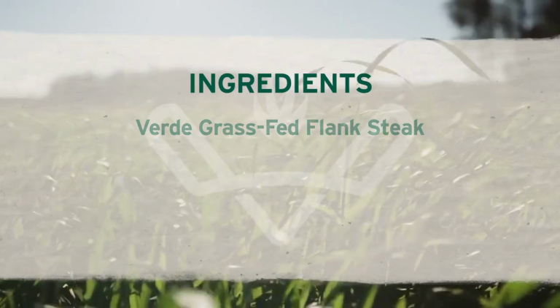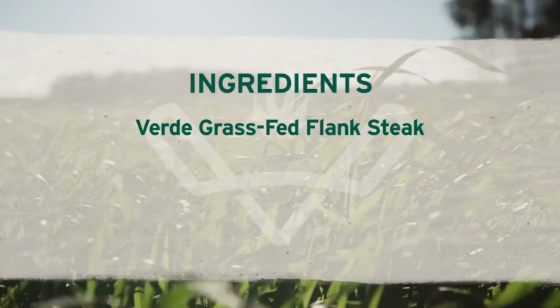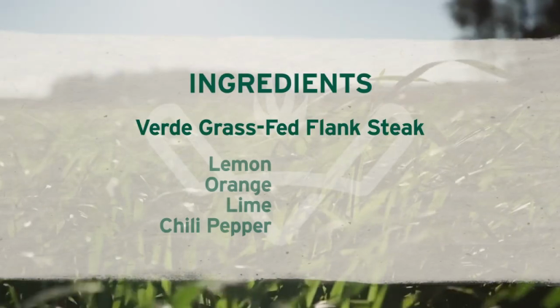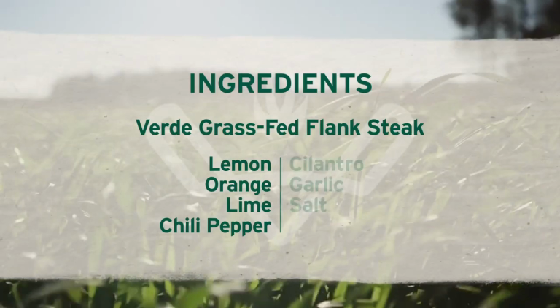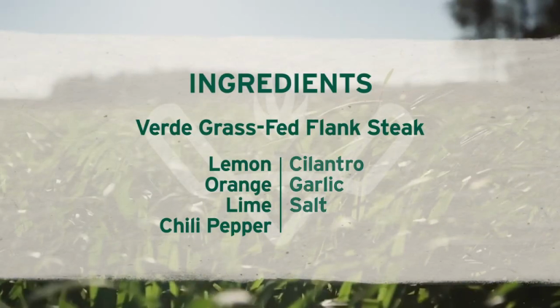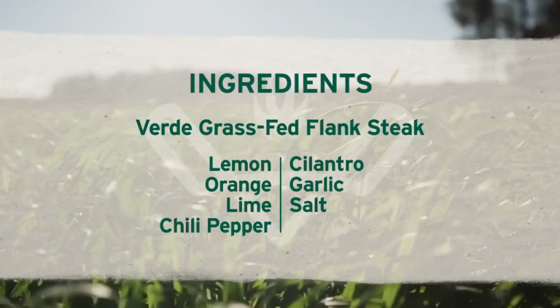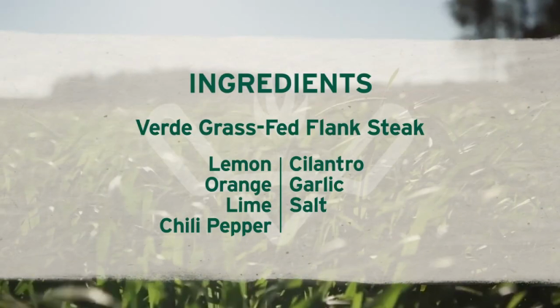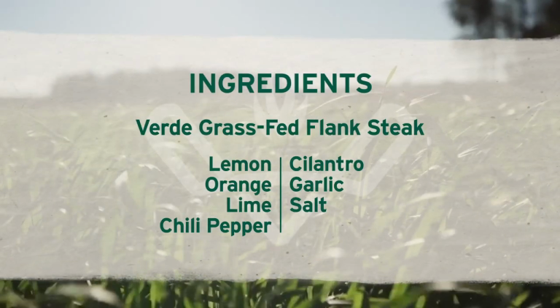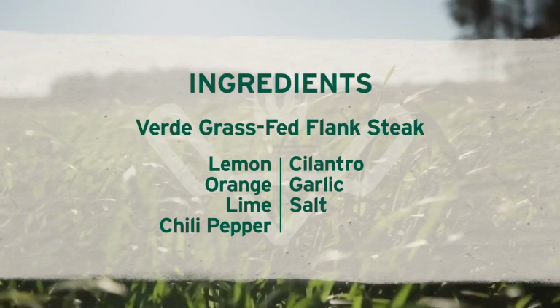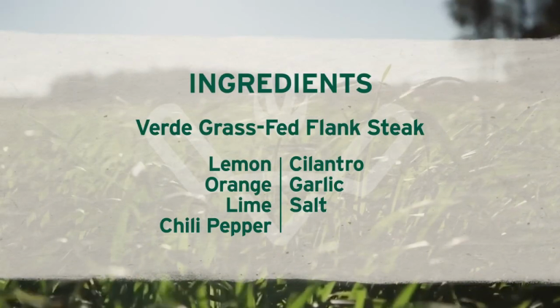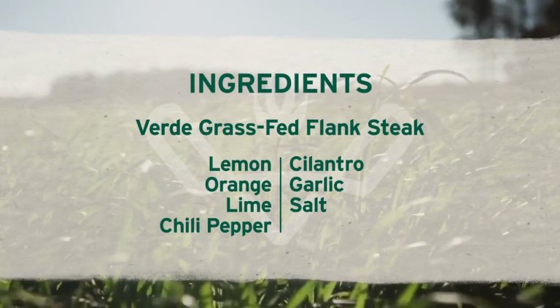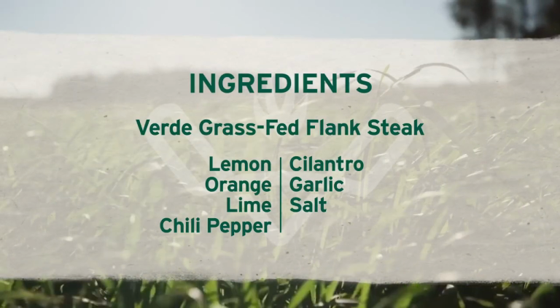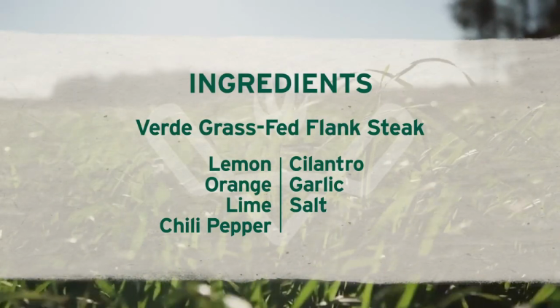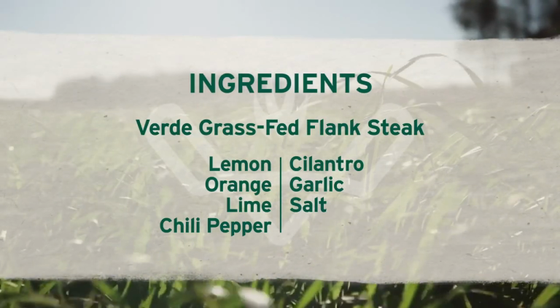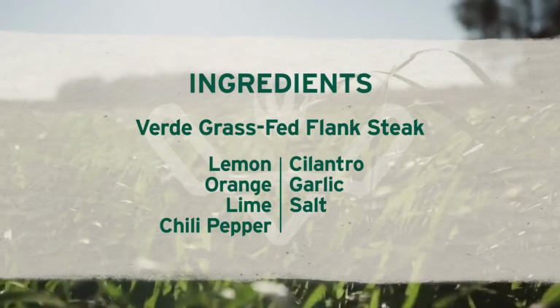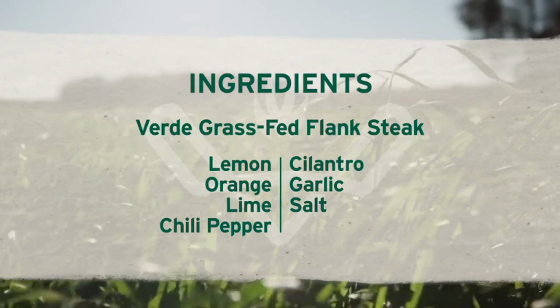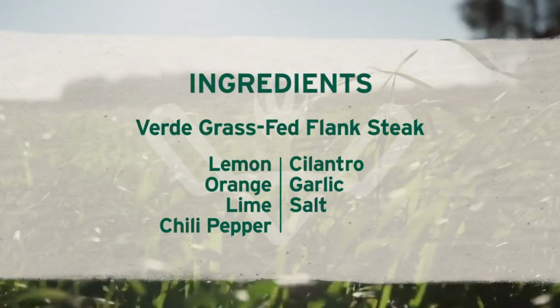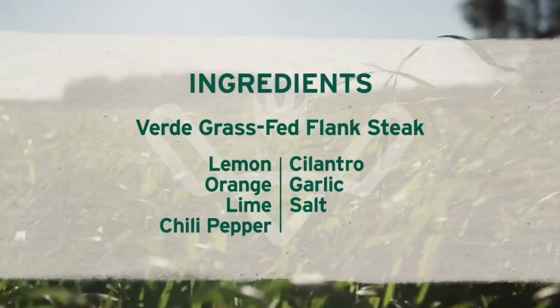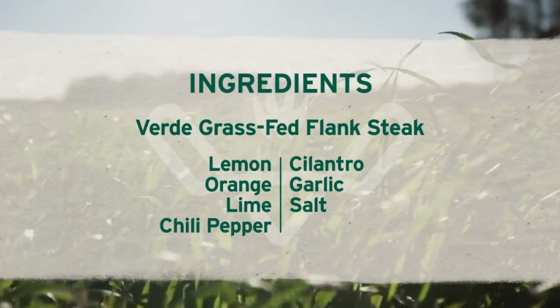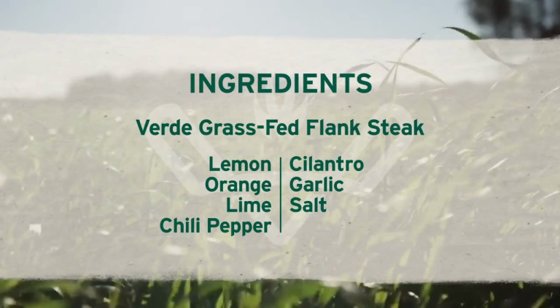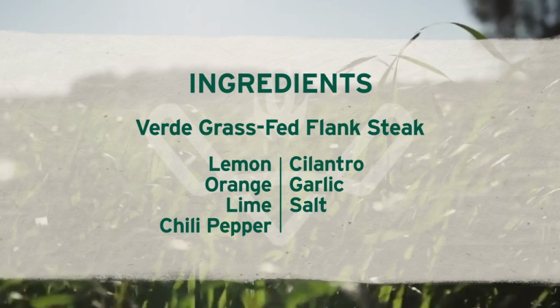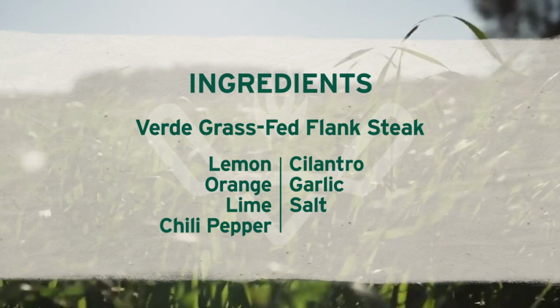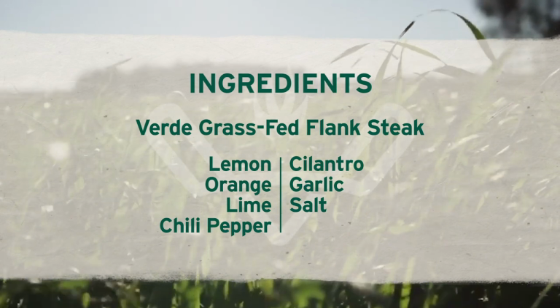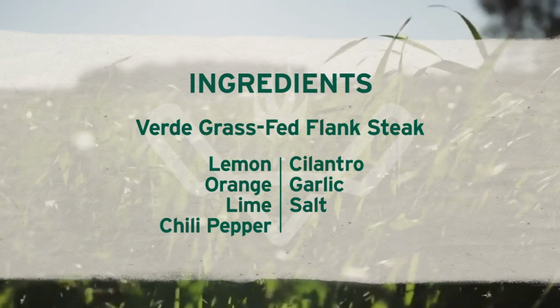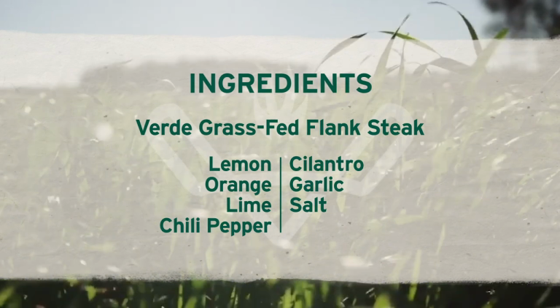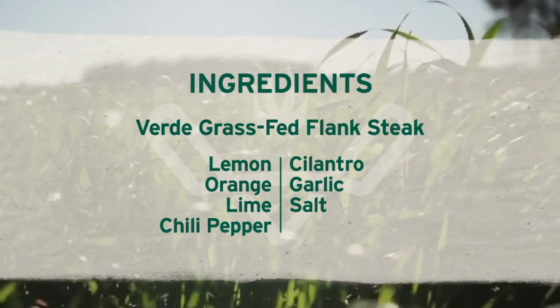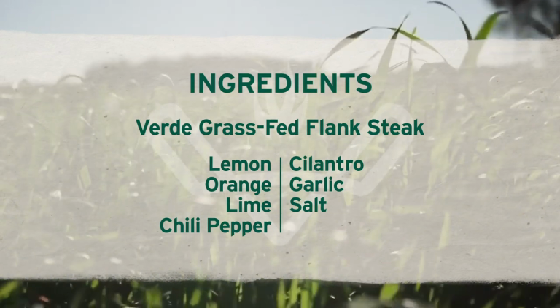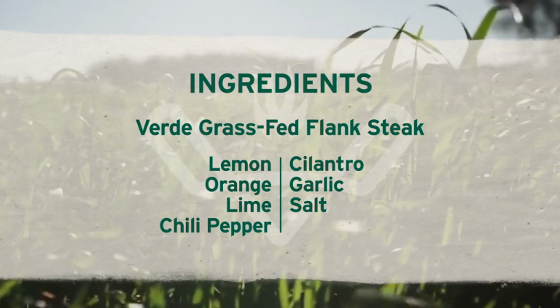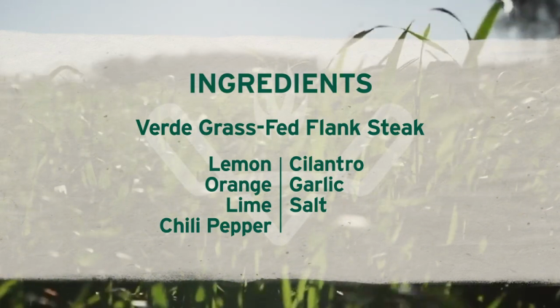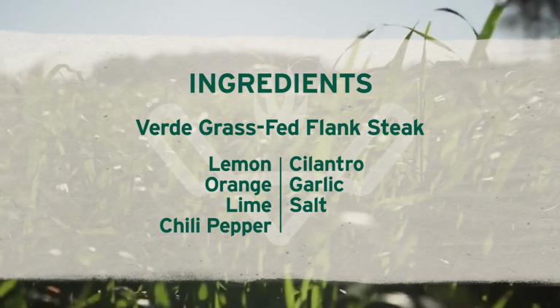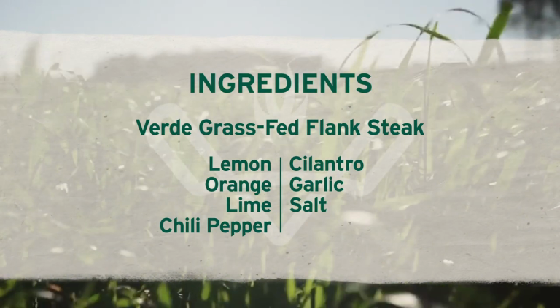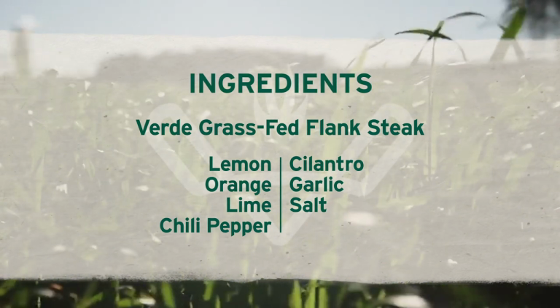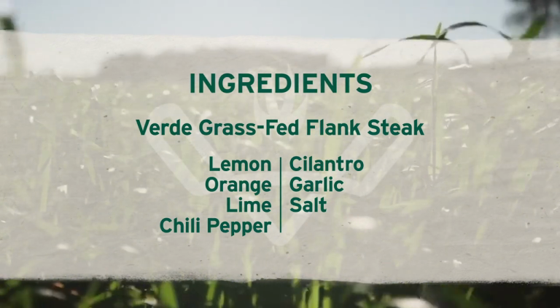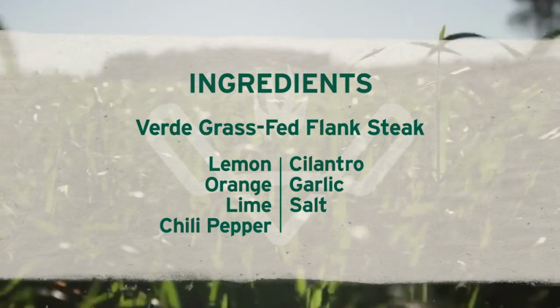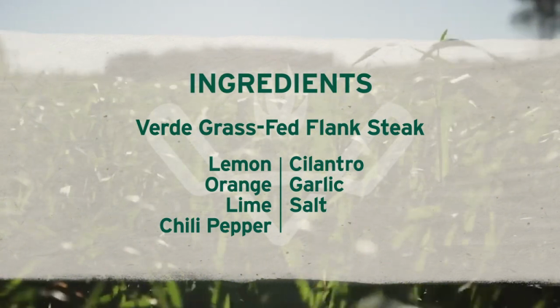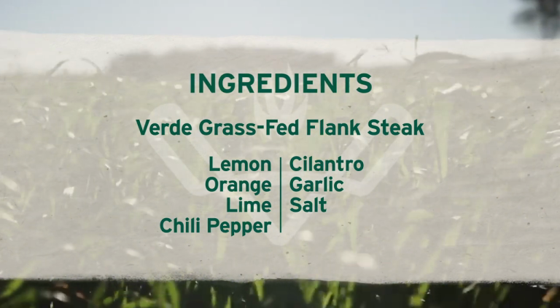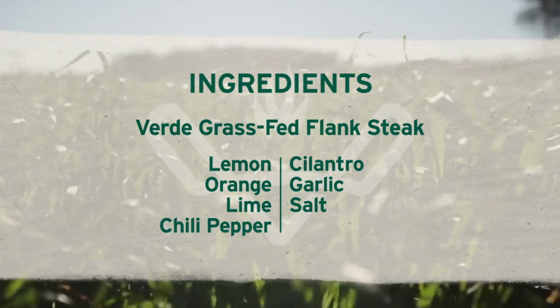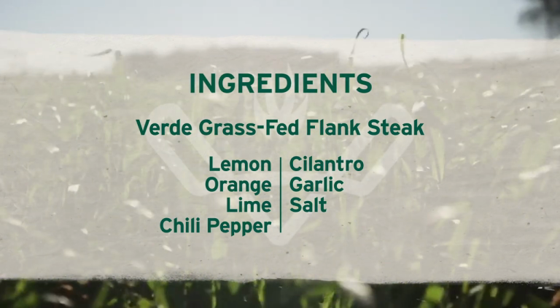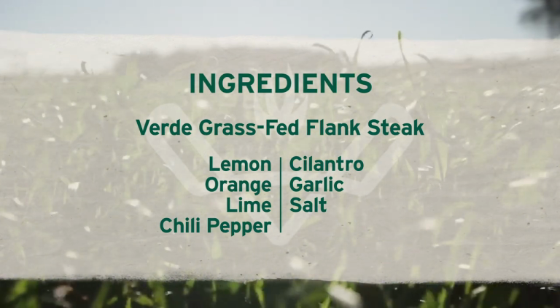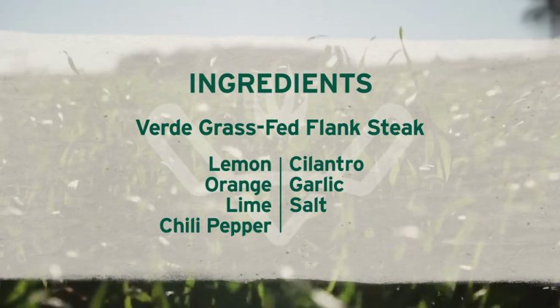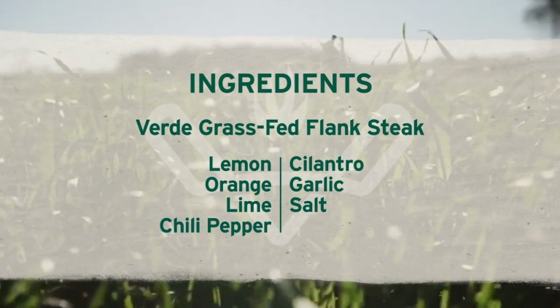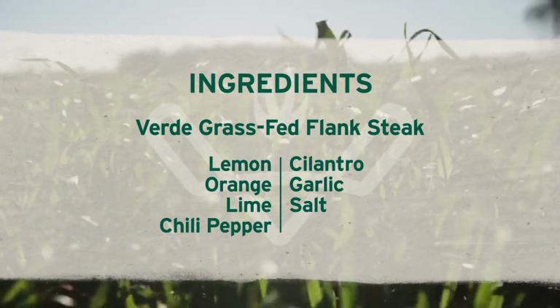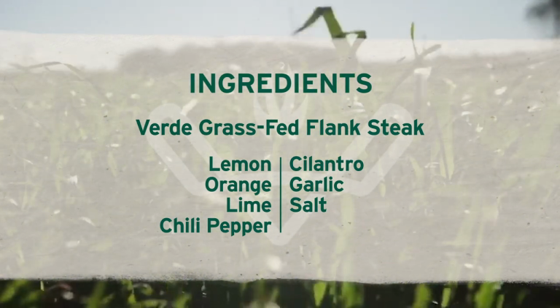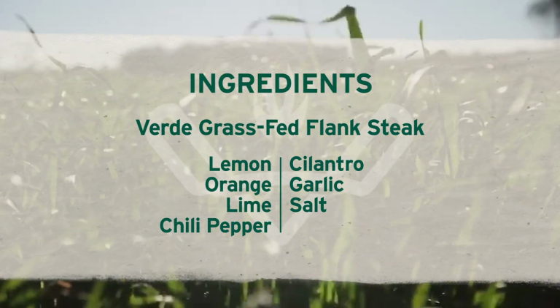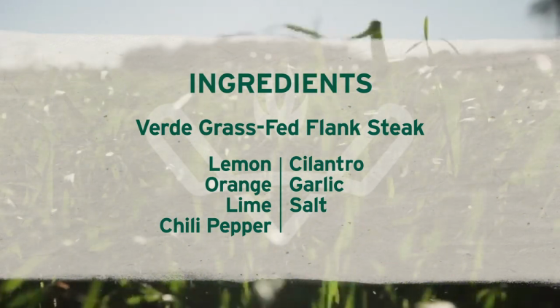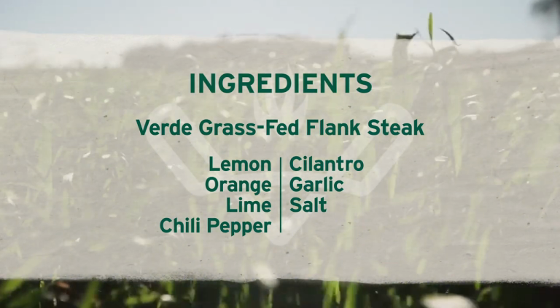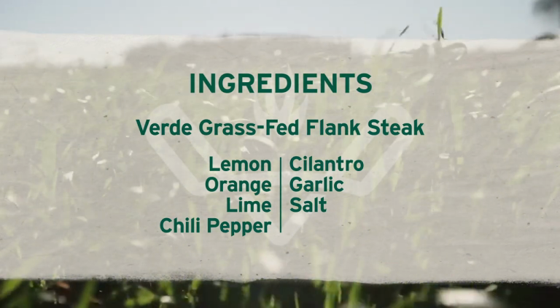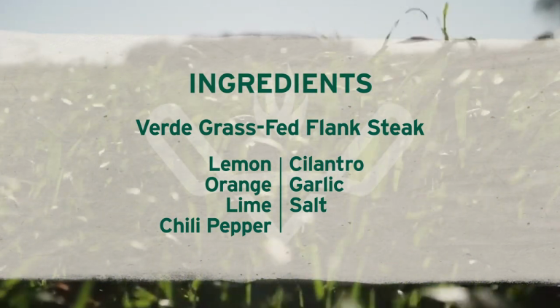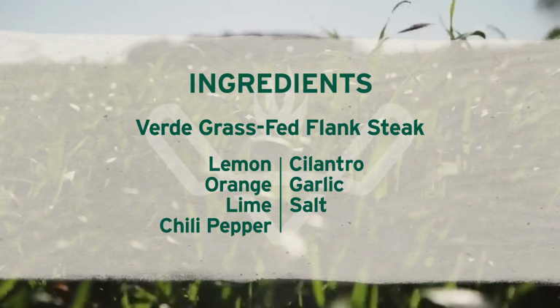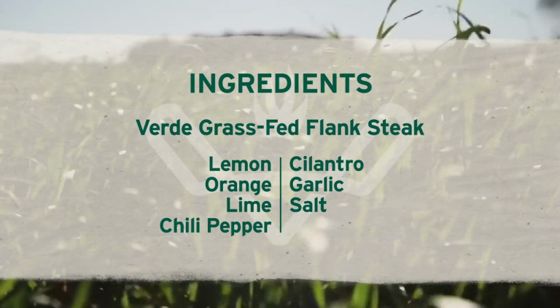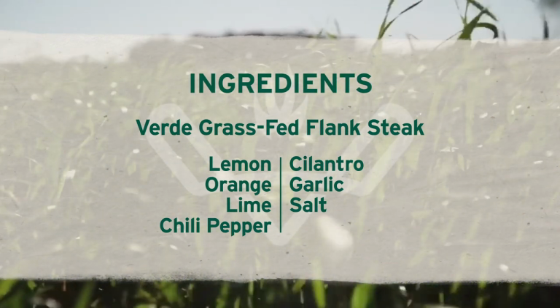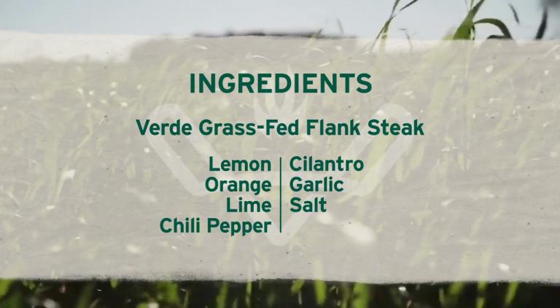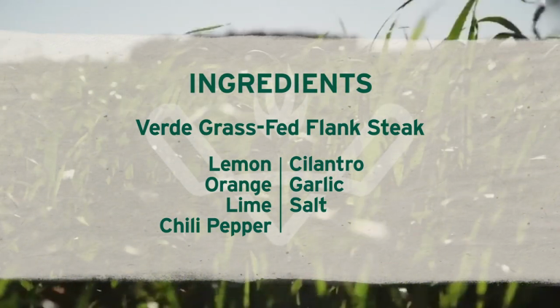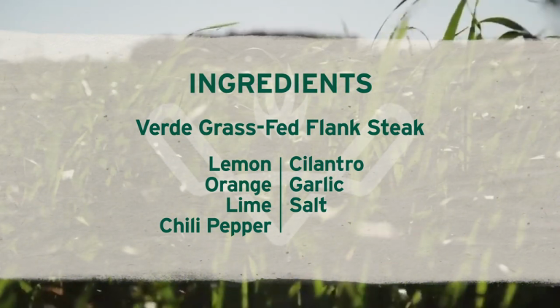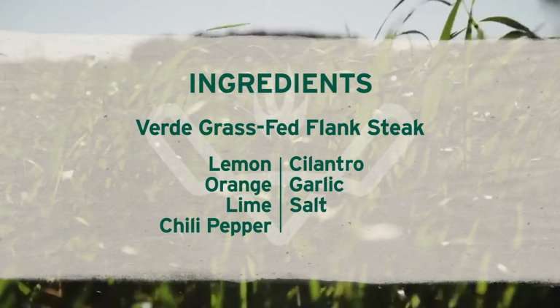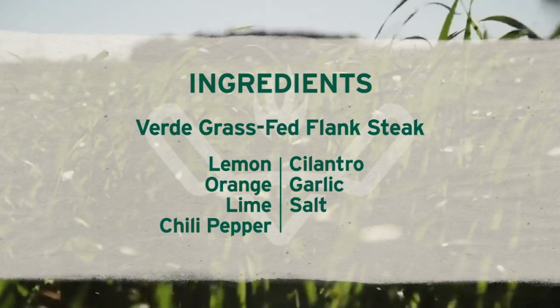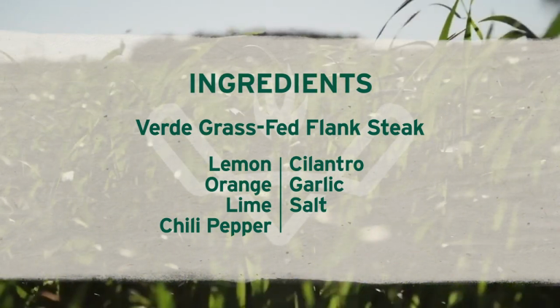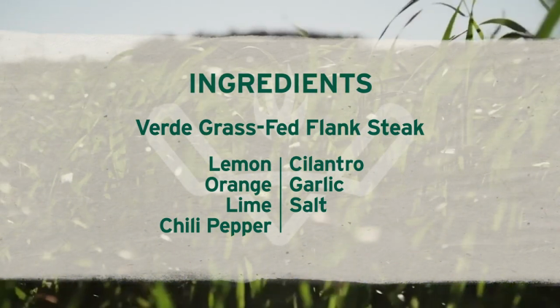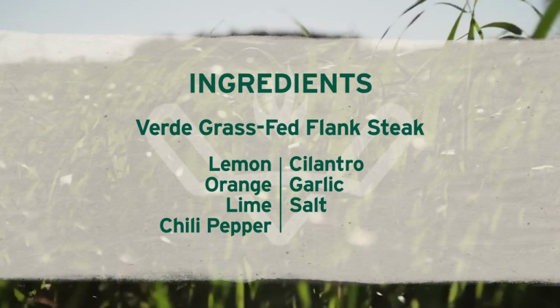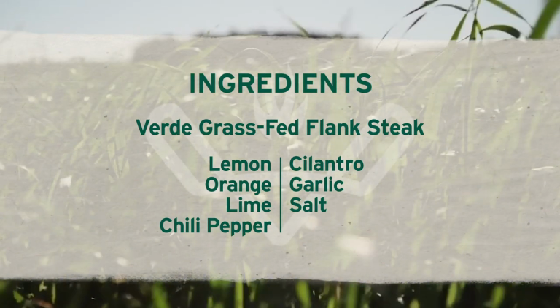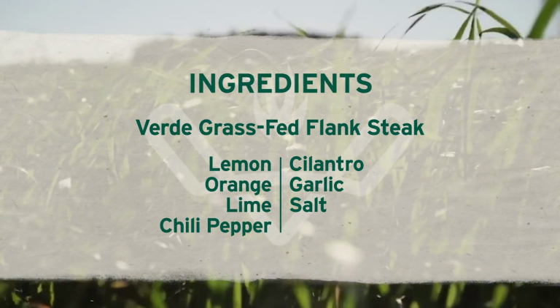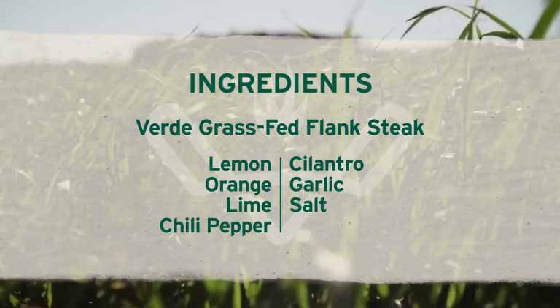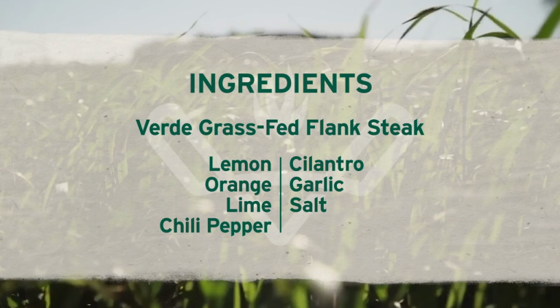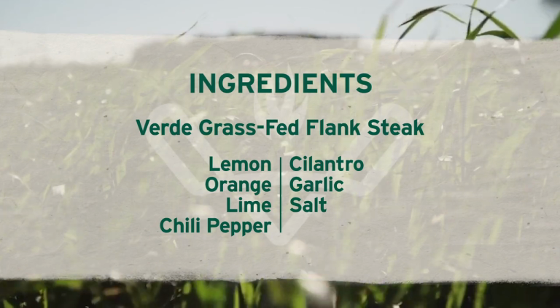Let's get Verde grass-fed flank steak, lemon, orange, lime, chili pepper, cilantro, garlic and salt.